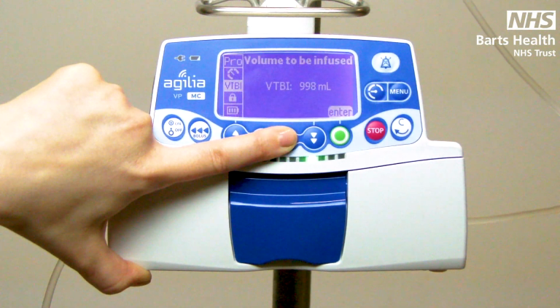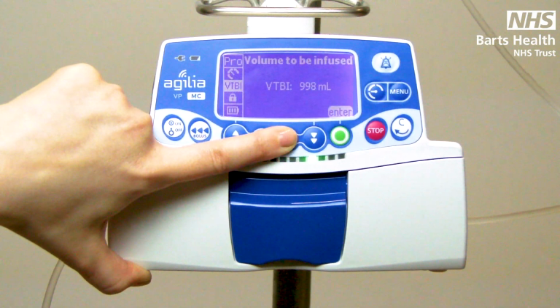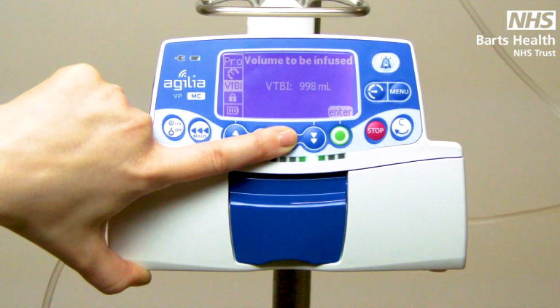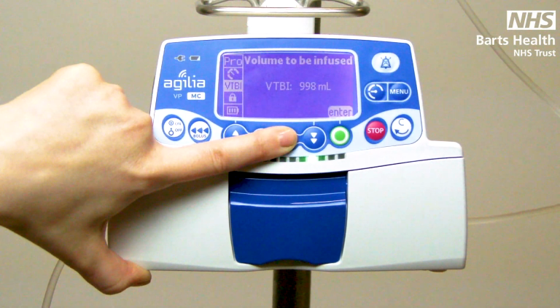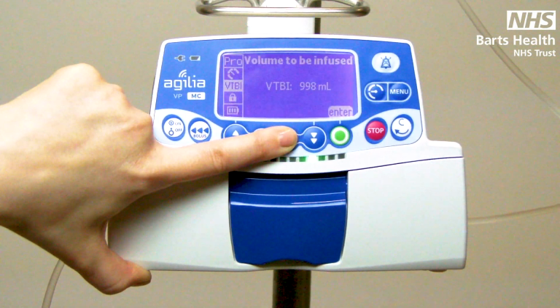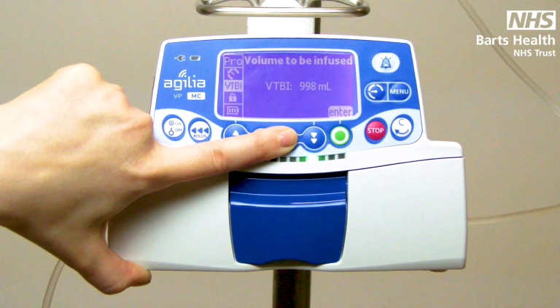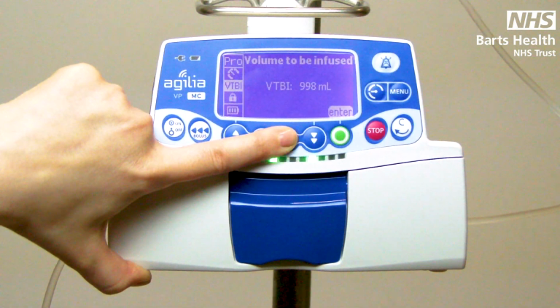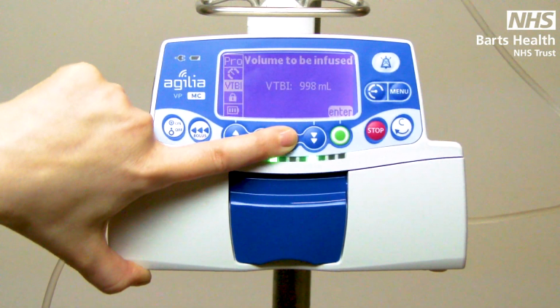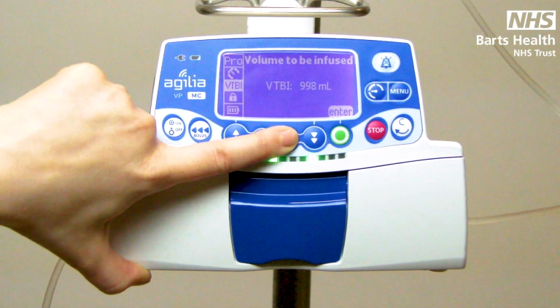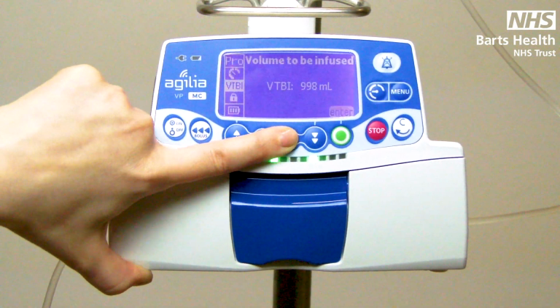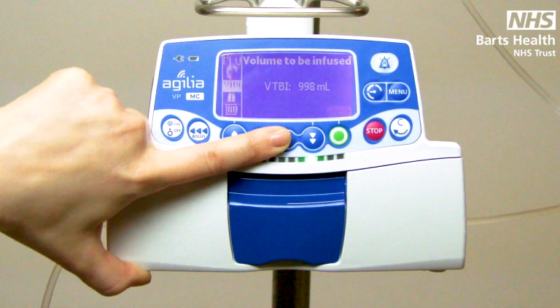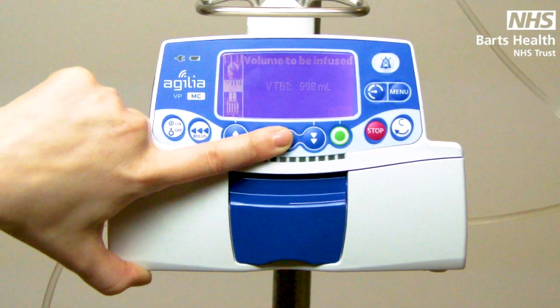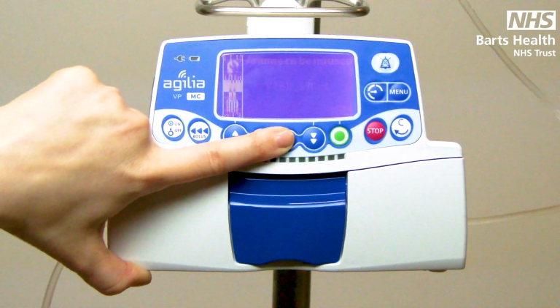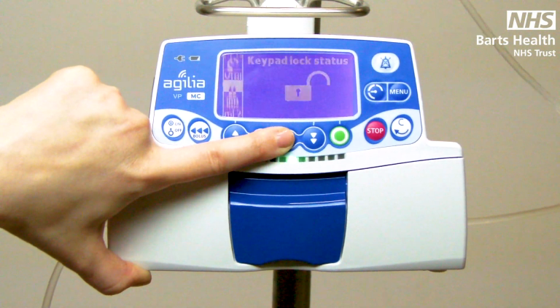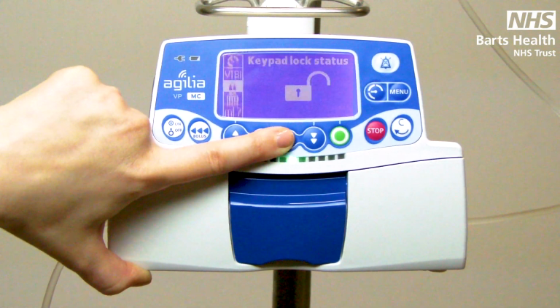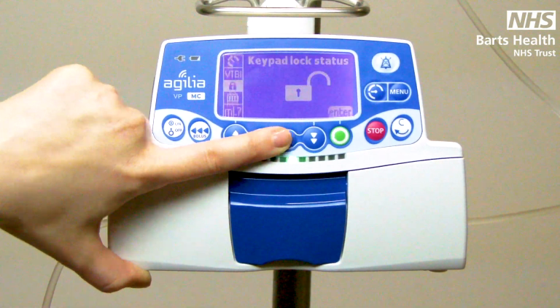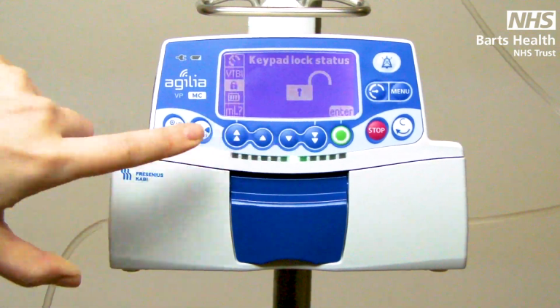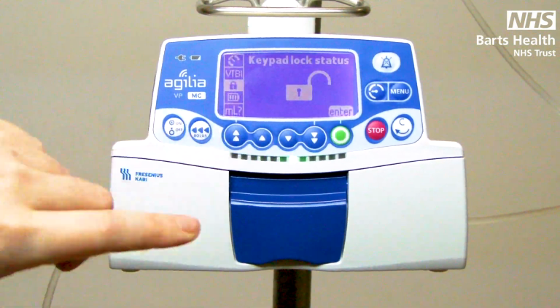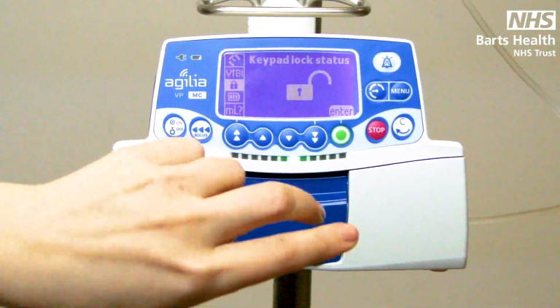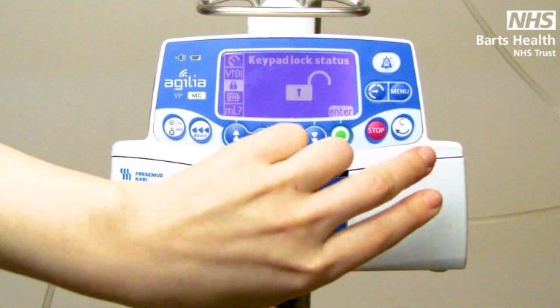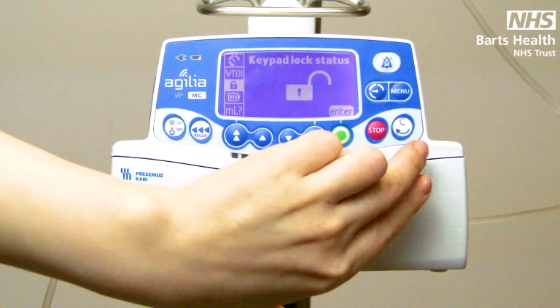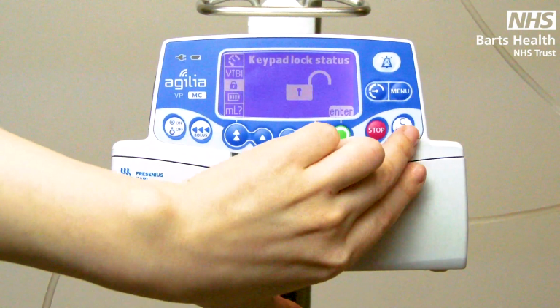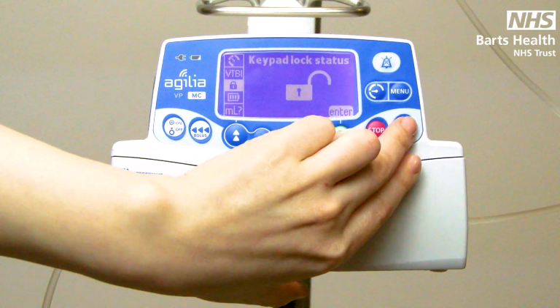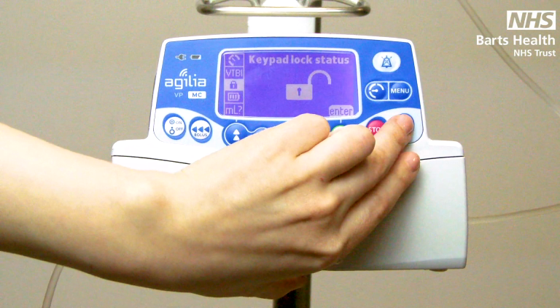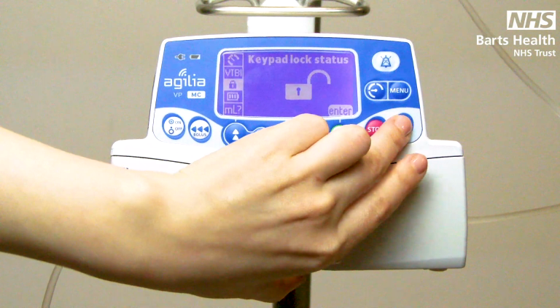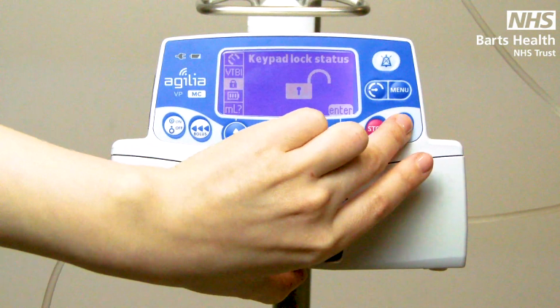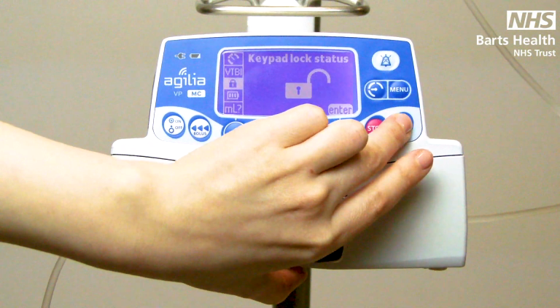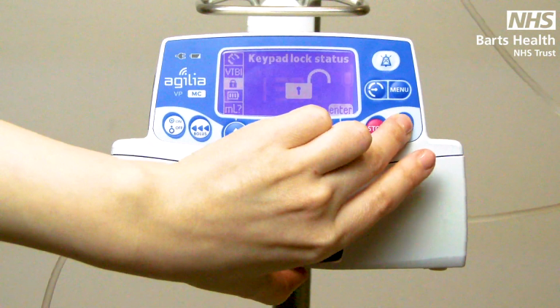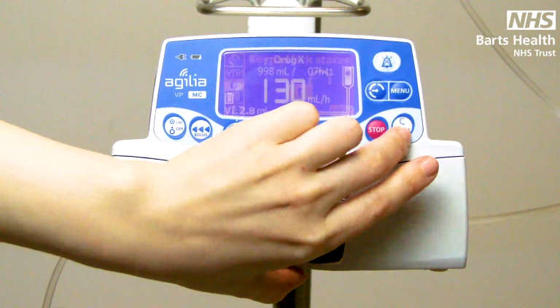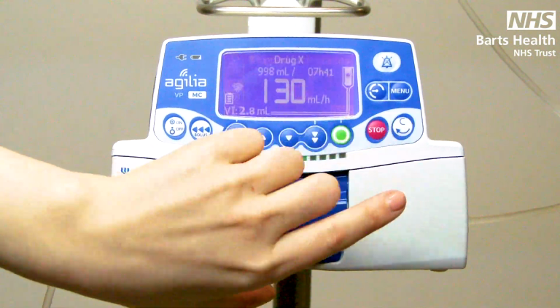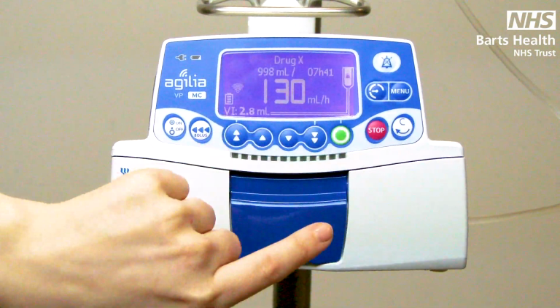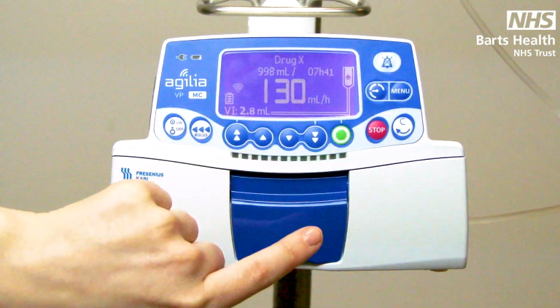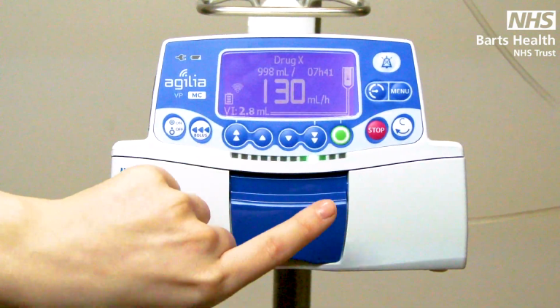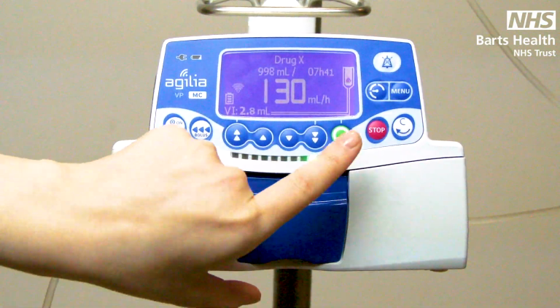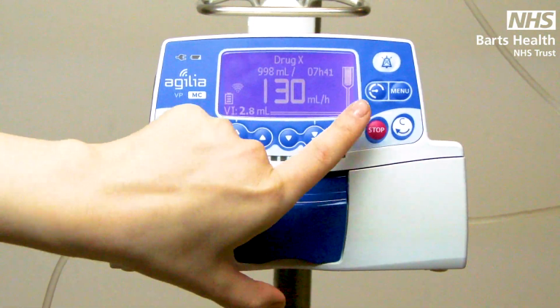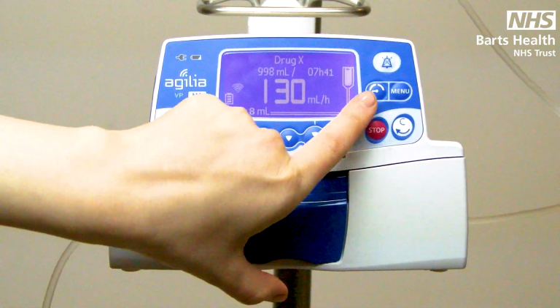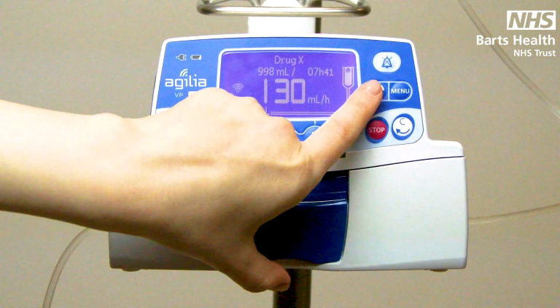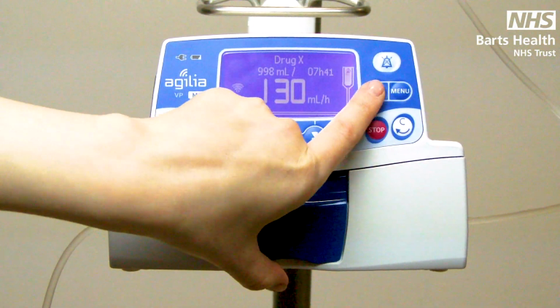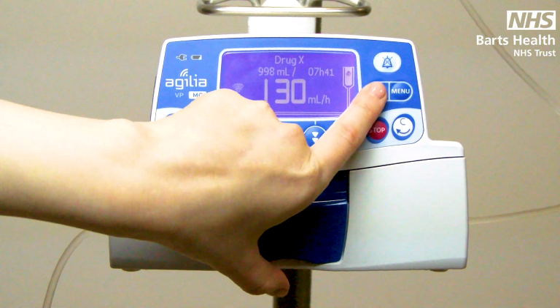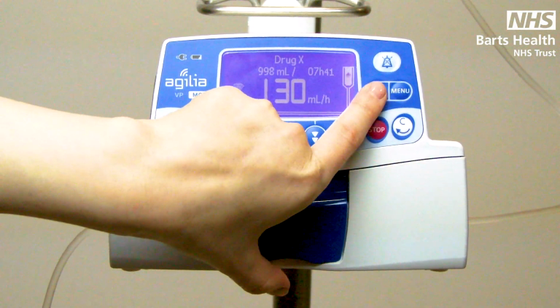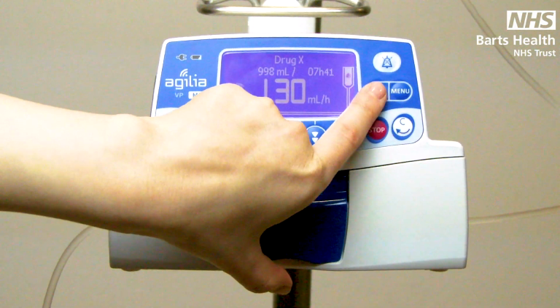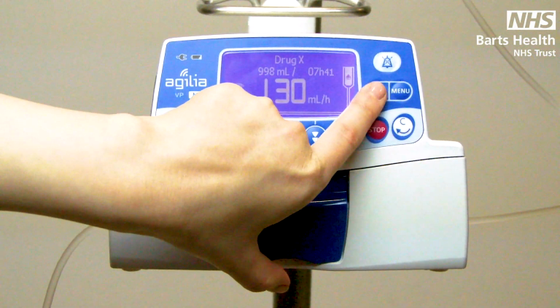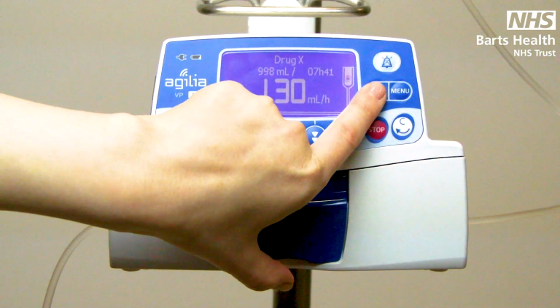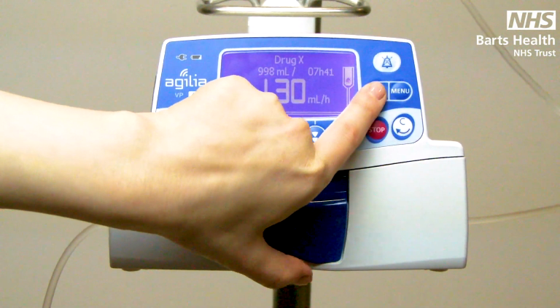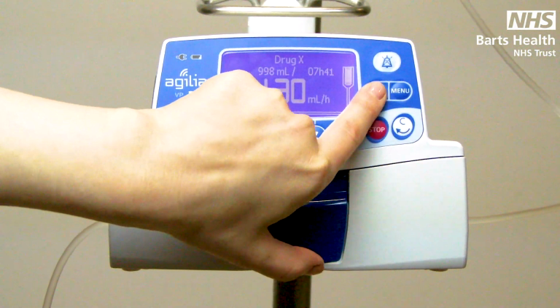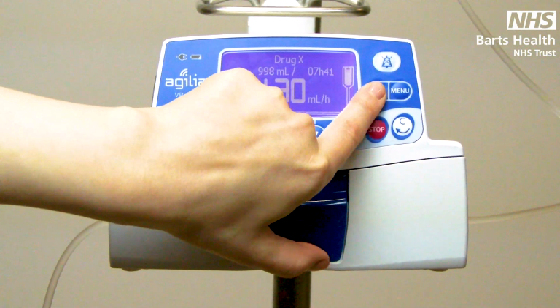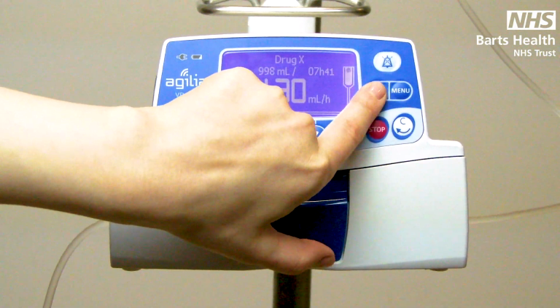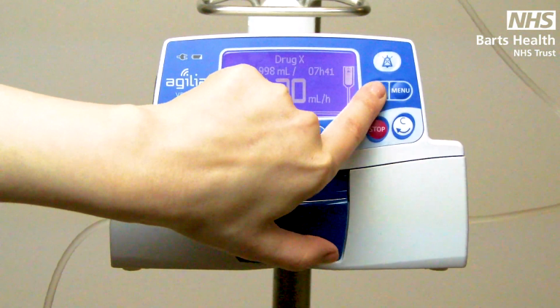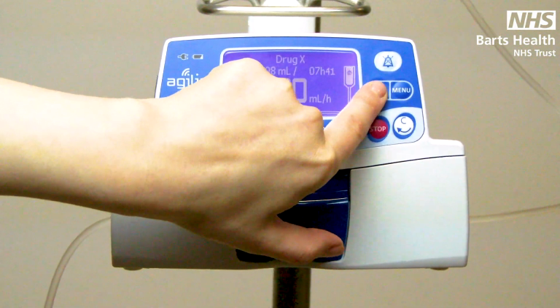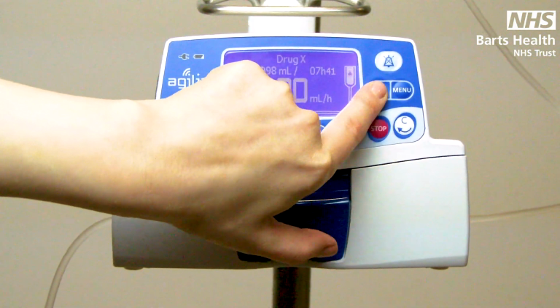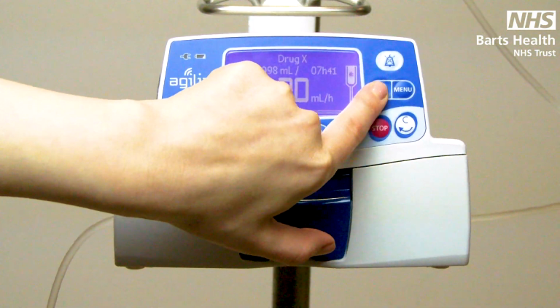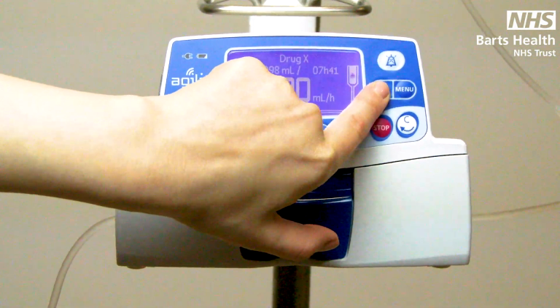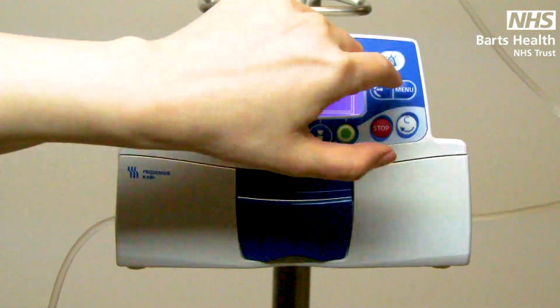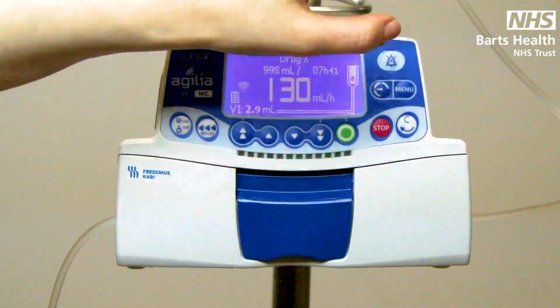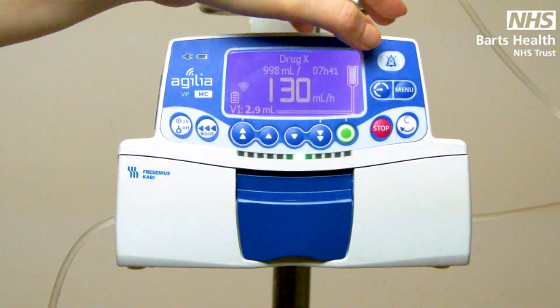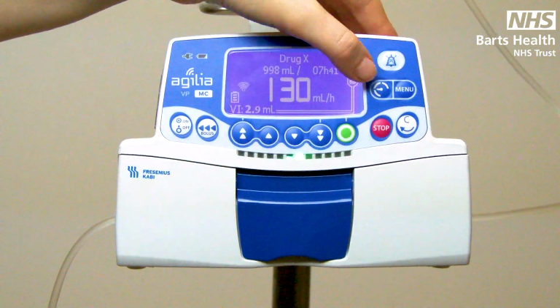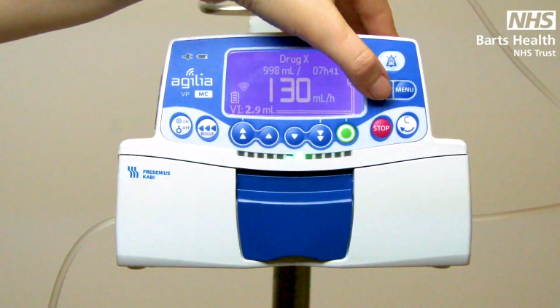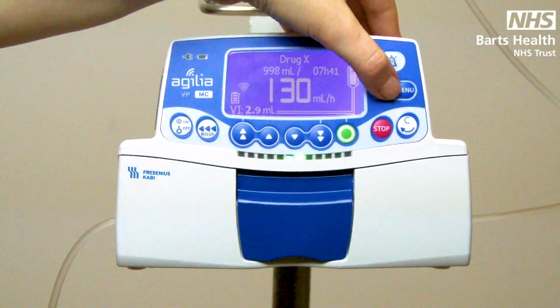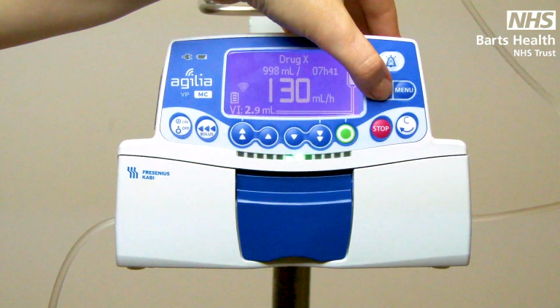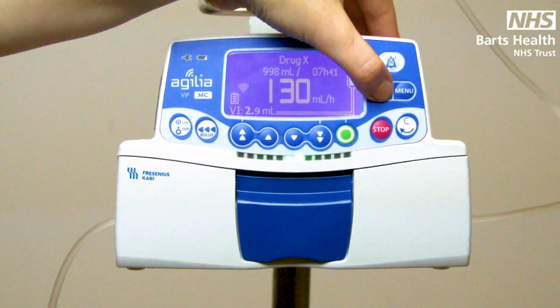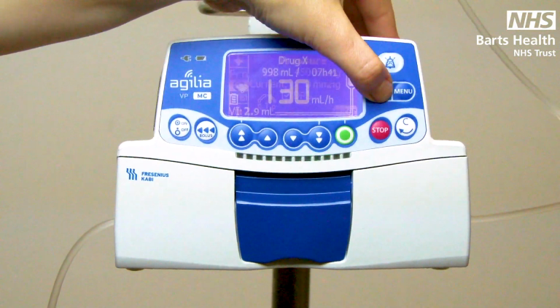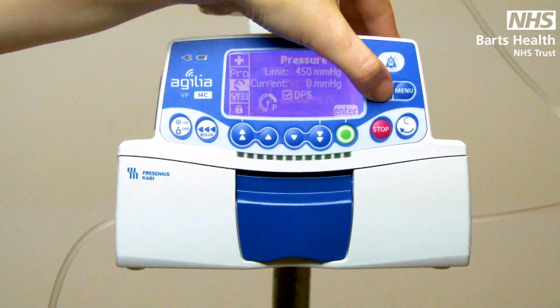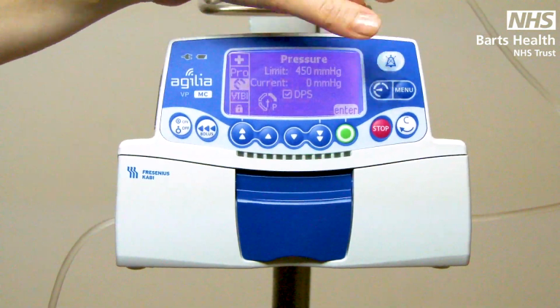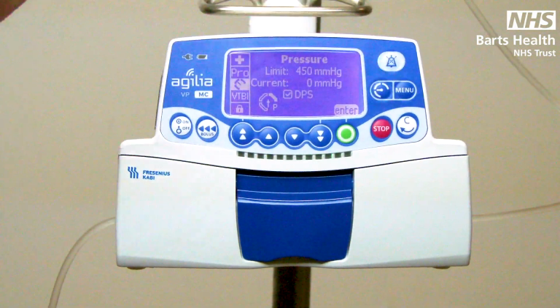Volume to be infused, keypad lock. Again, you have the shortcut to your pressures page with the button on the side.